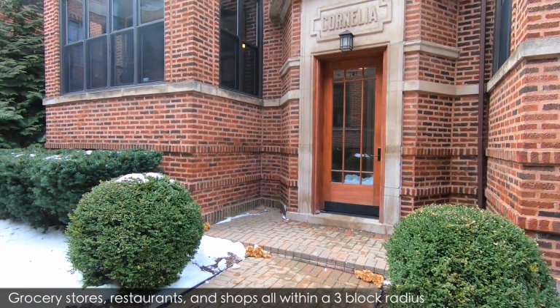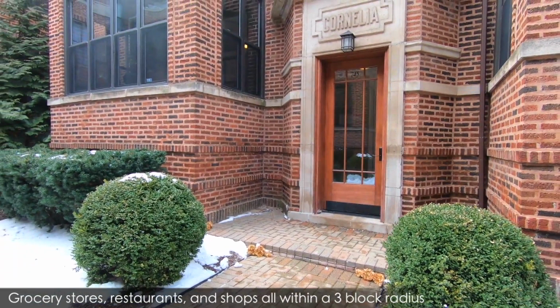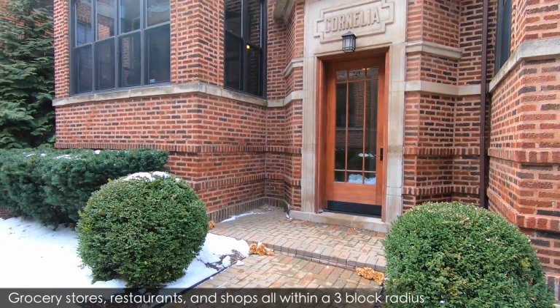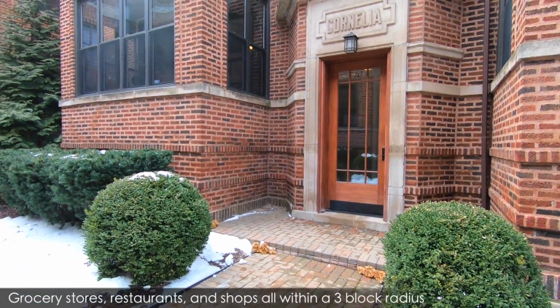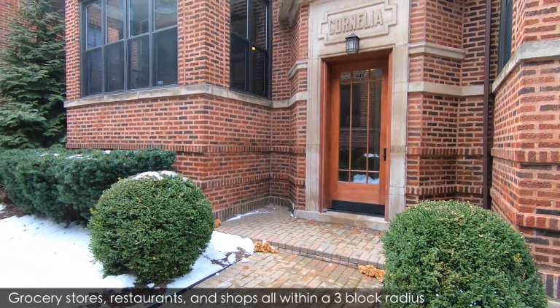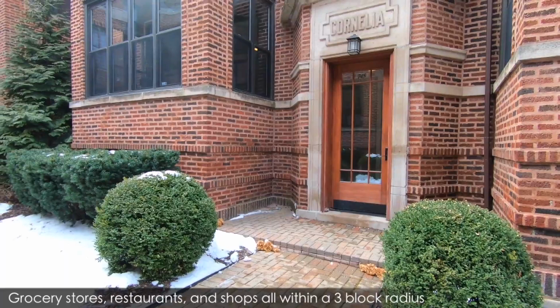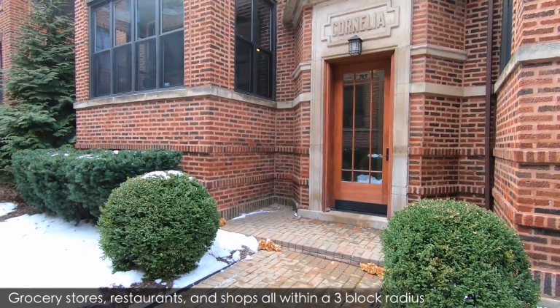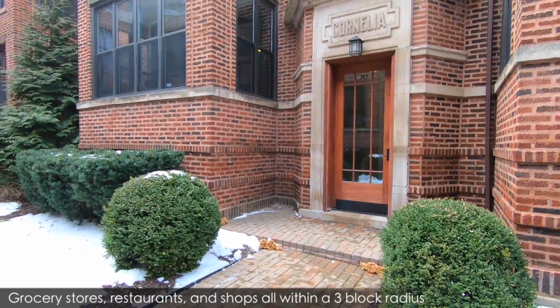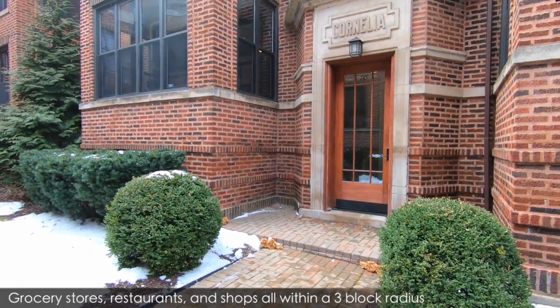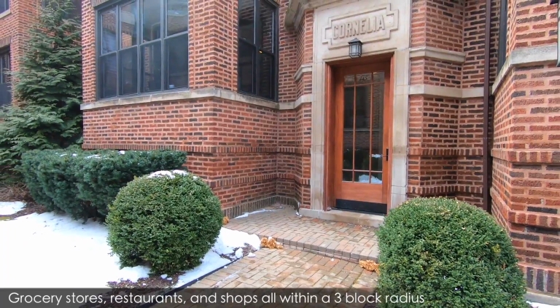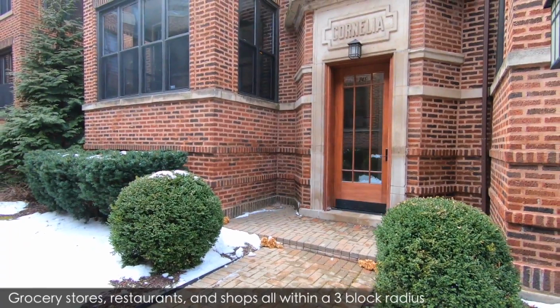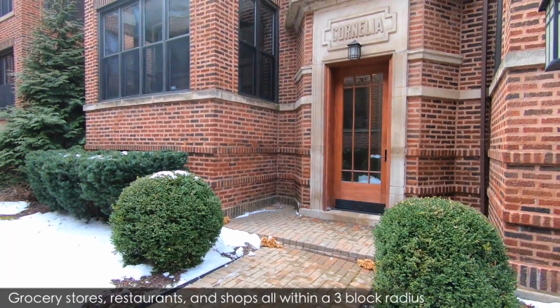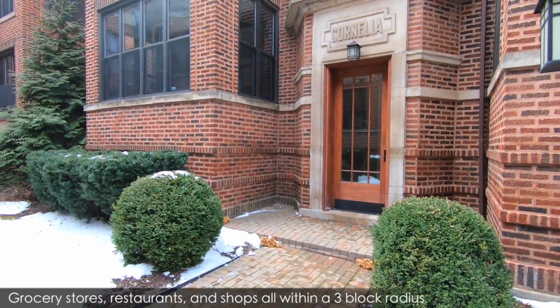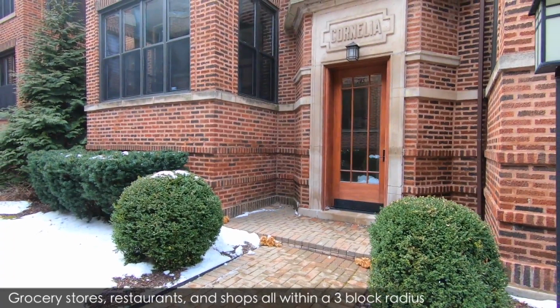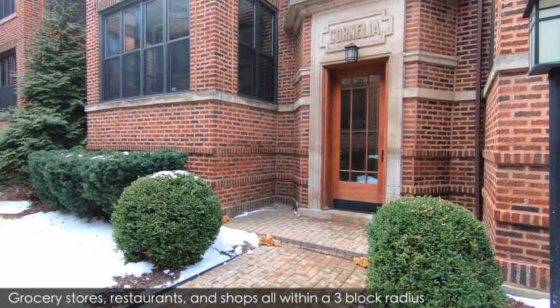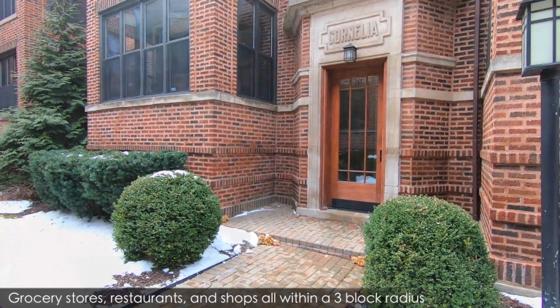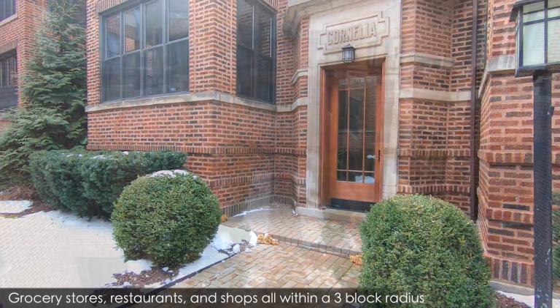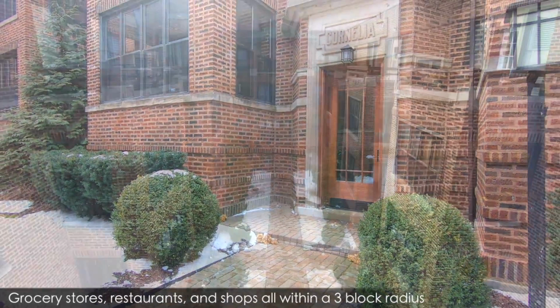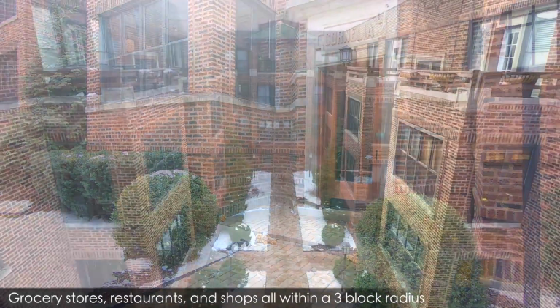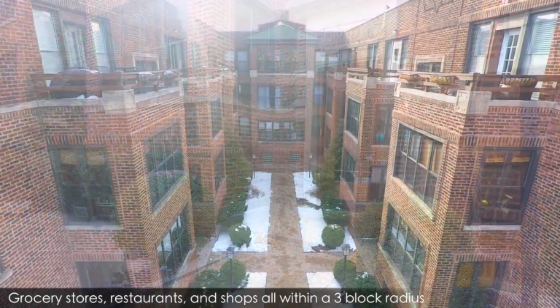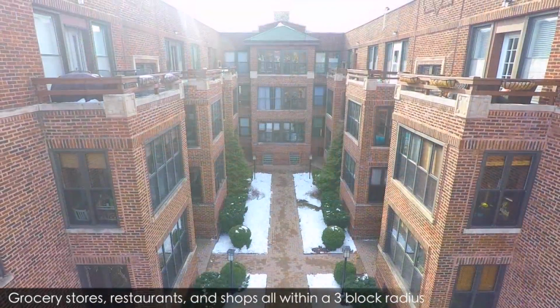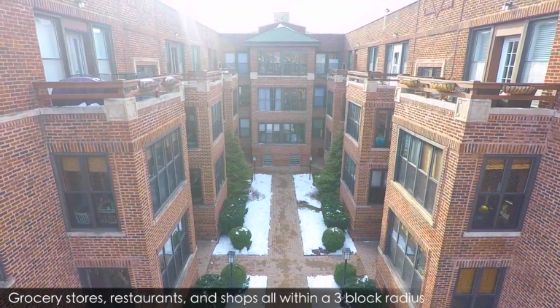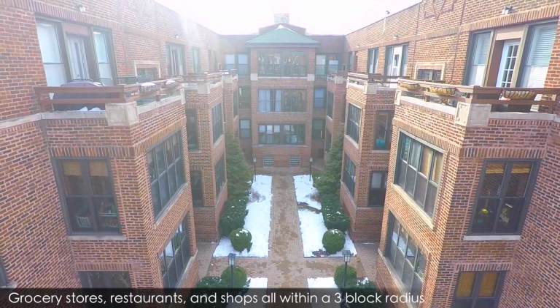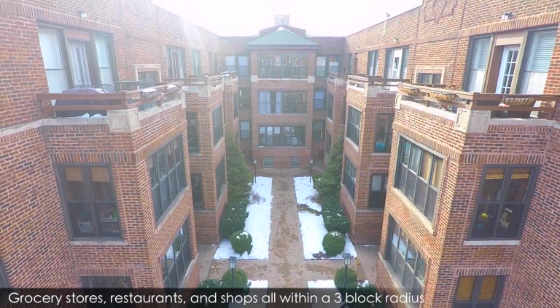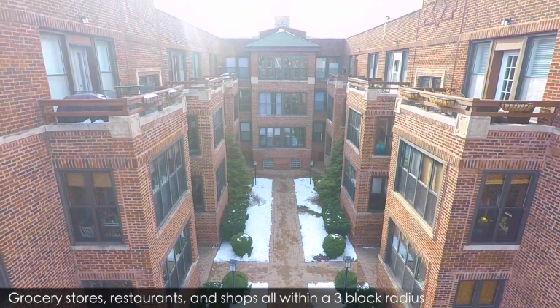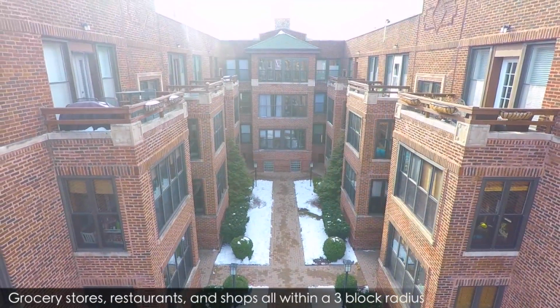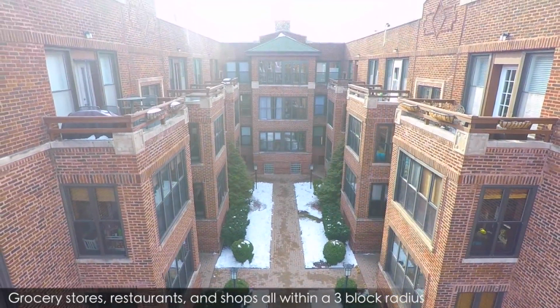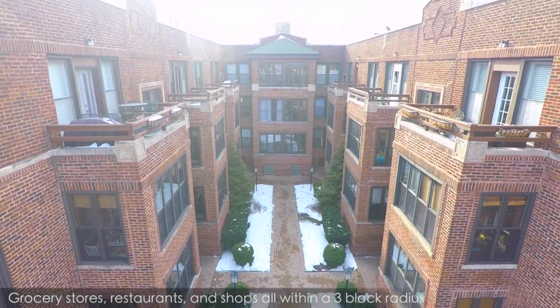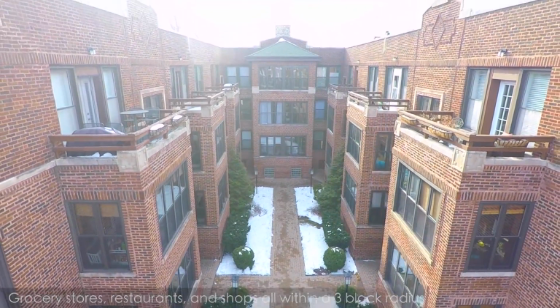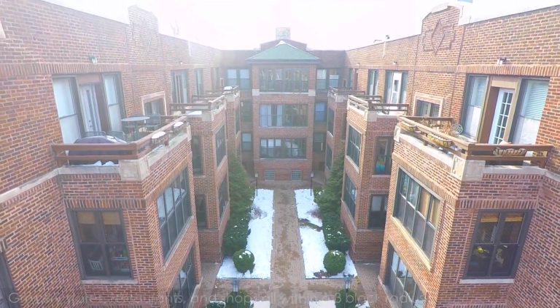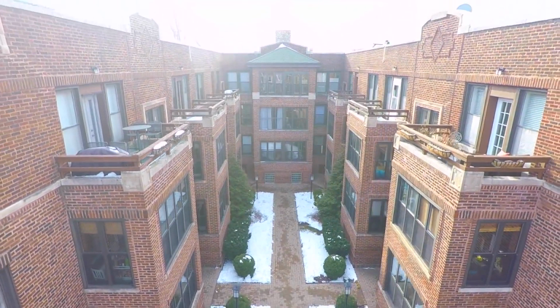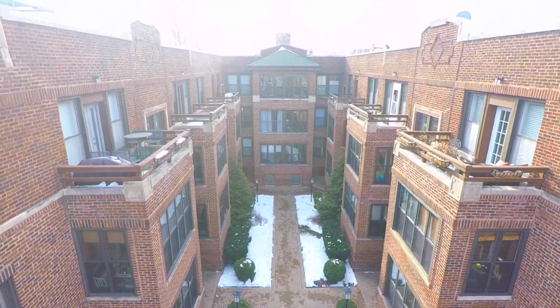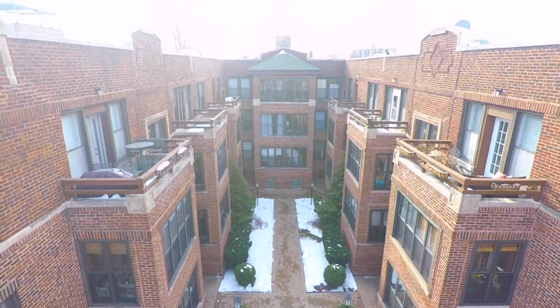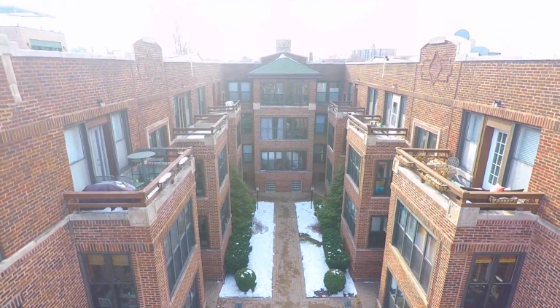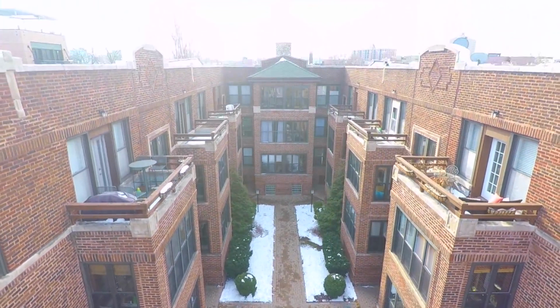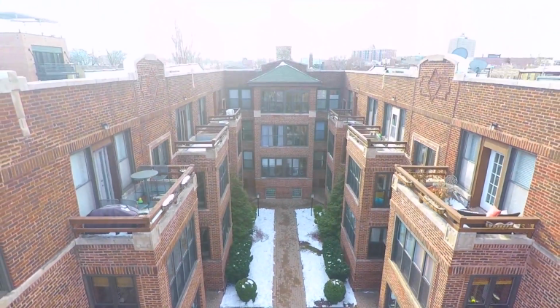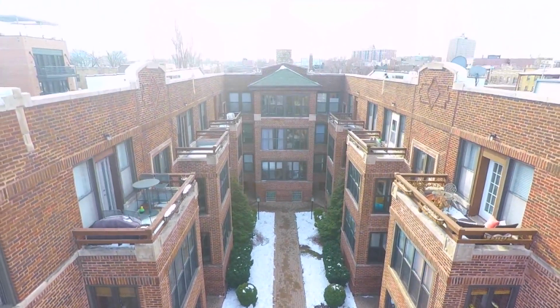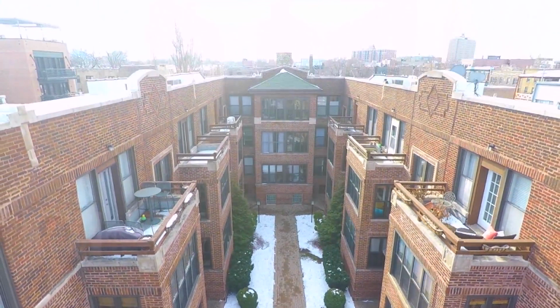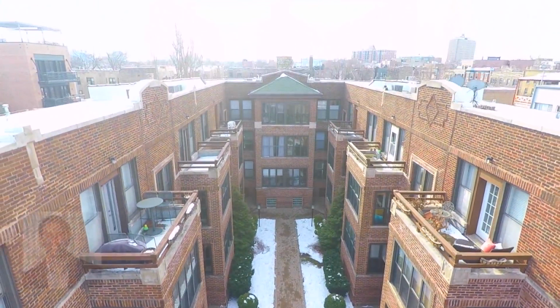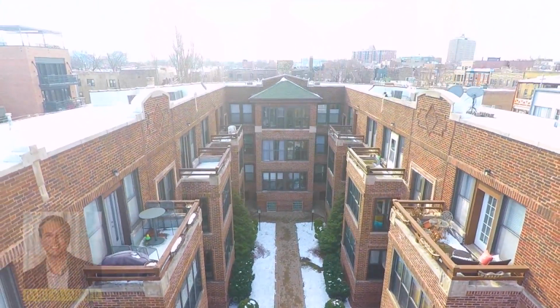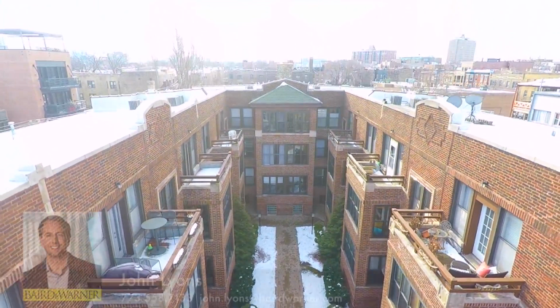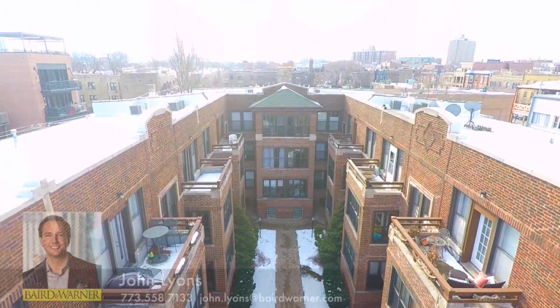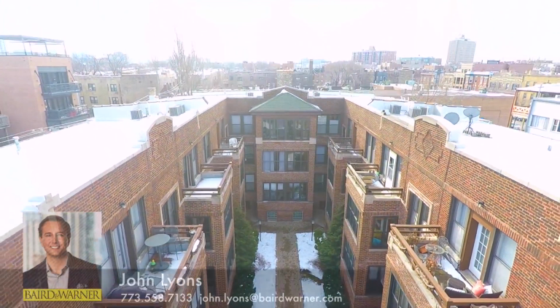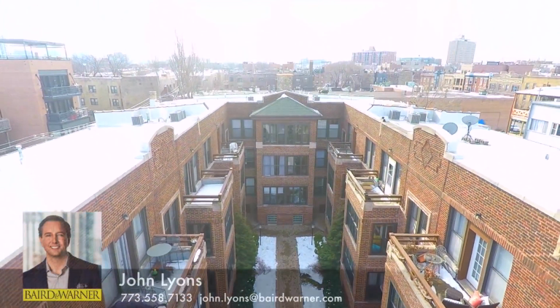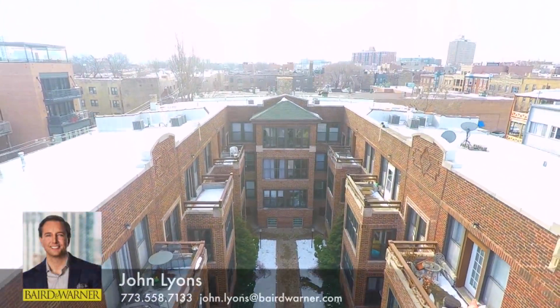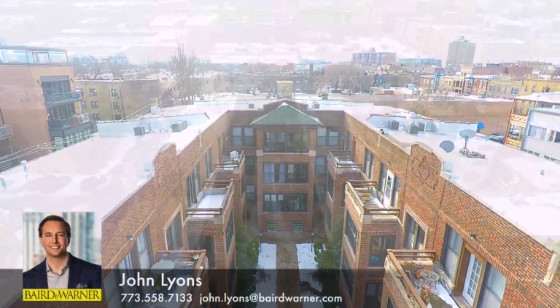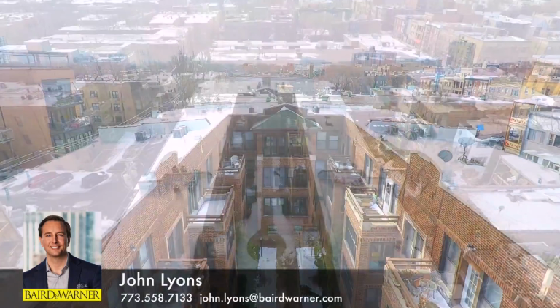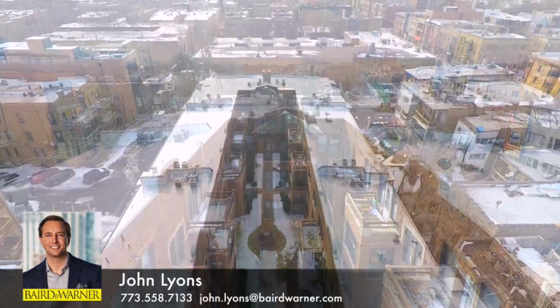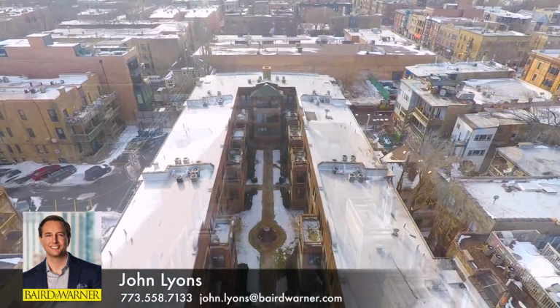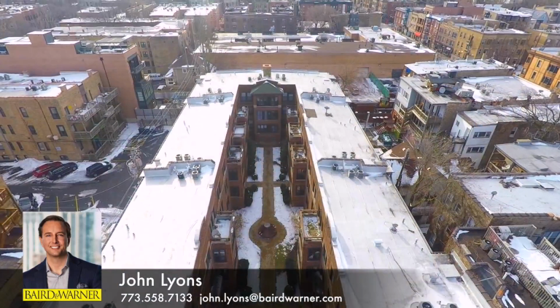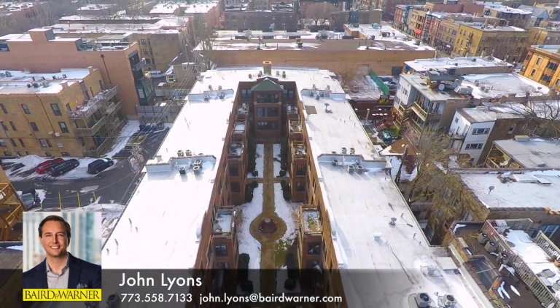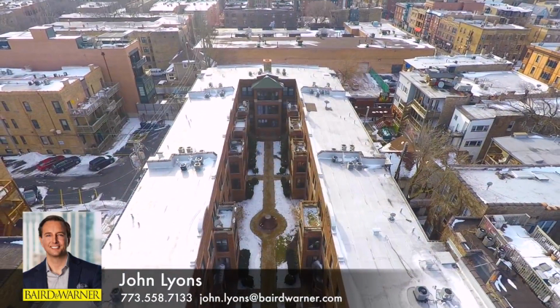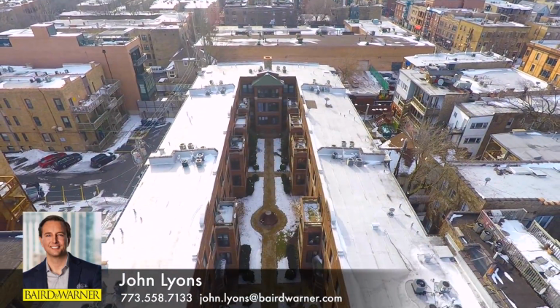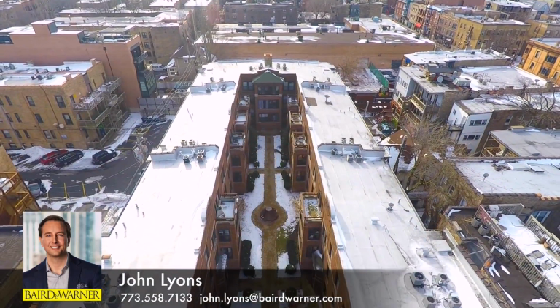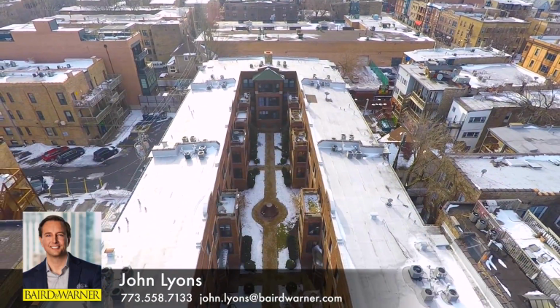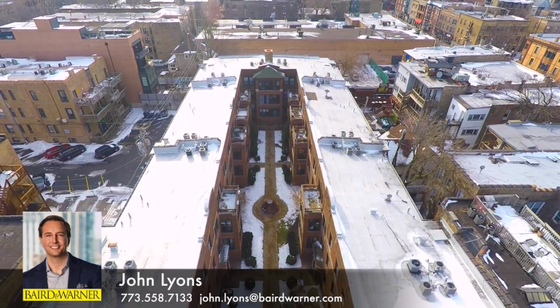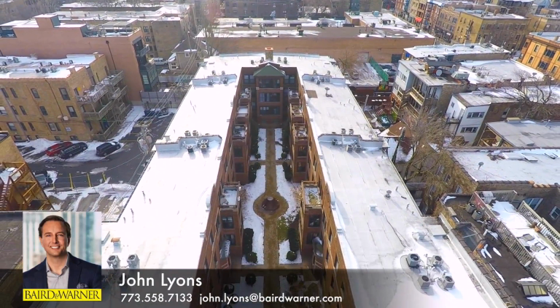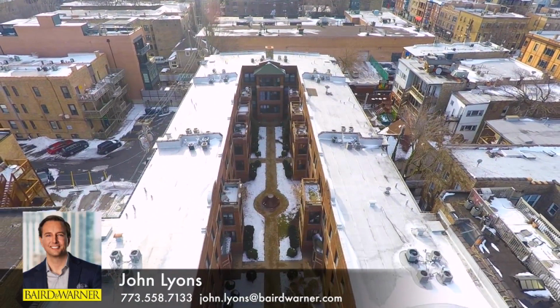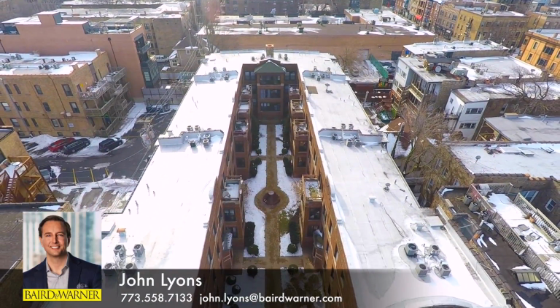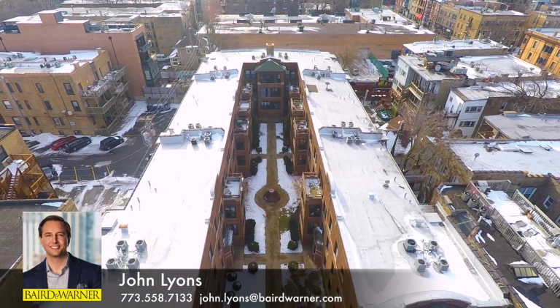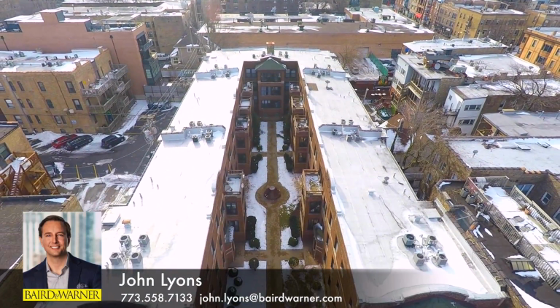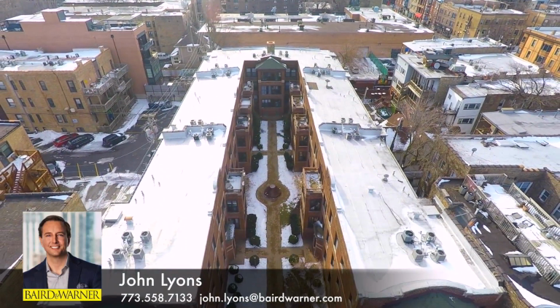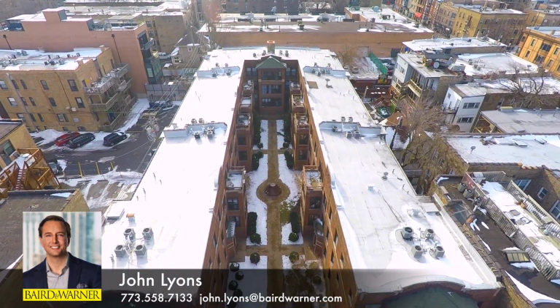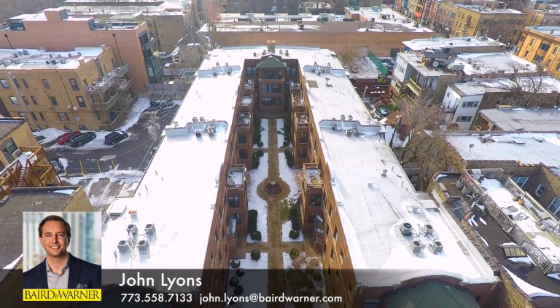745 West Cornelia Avenue, Unit S1, is in a great neighborhood and is a wonderful place to call home.